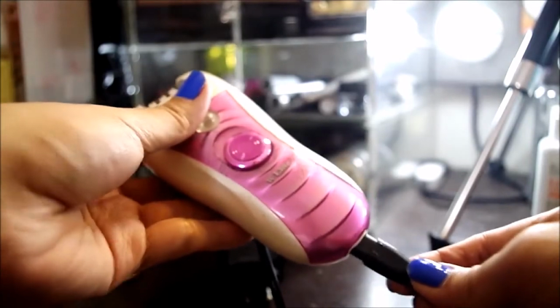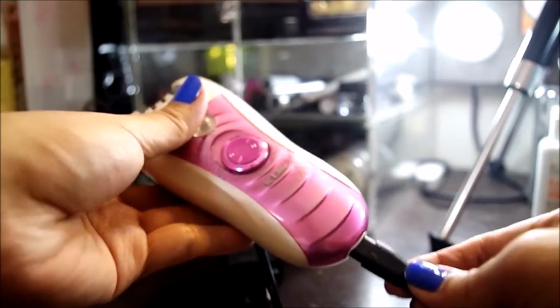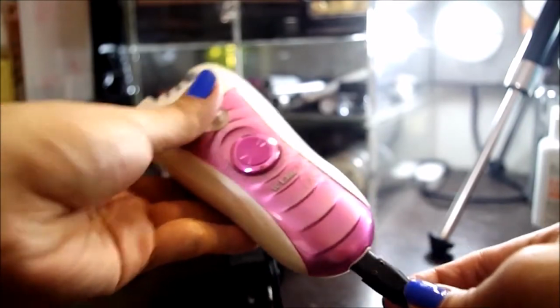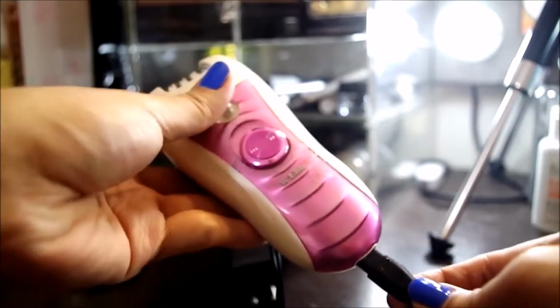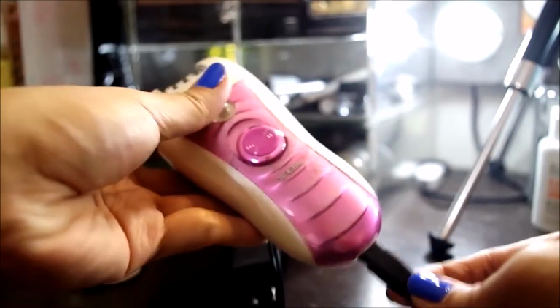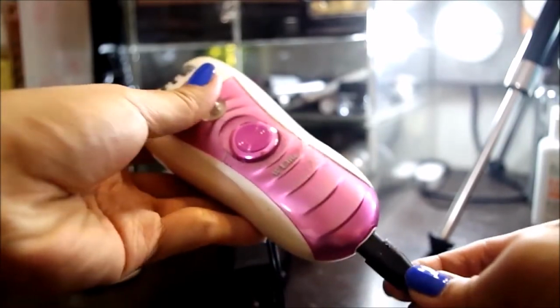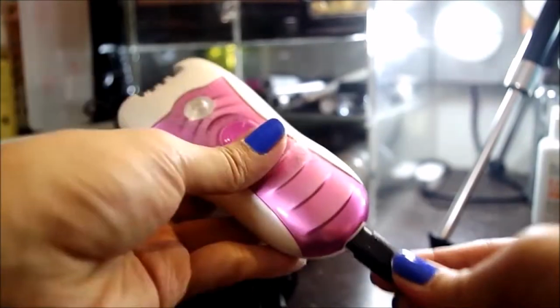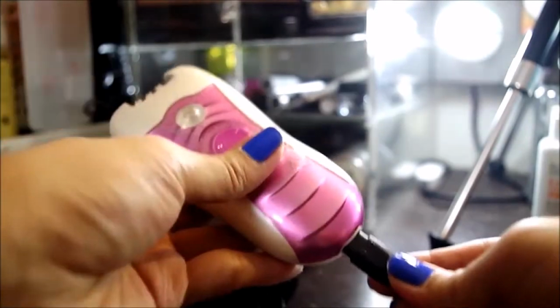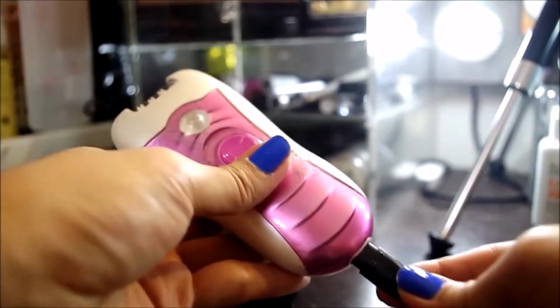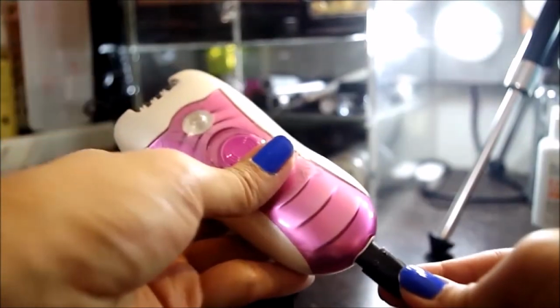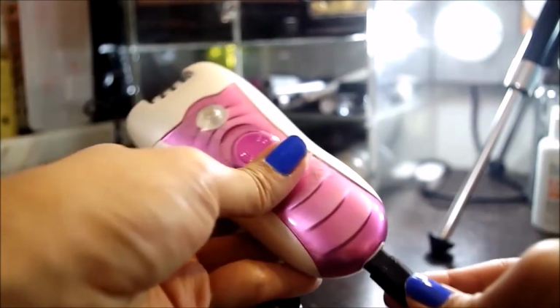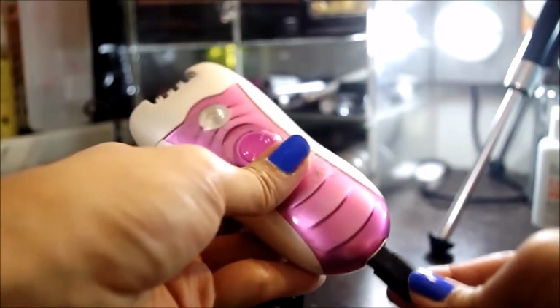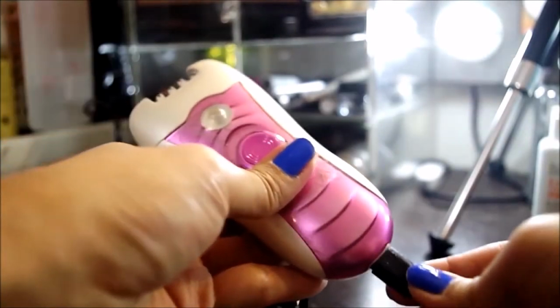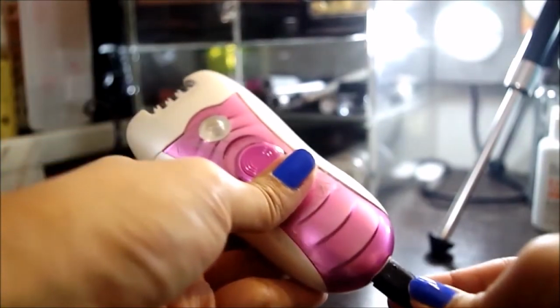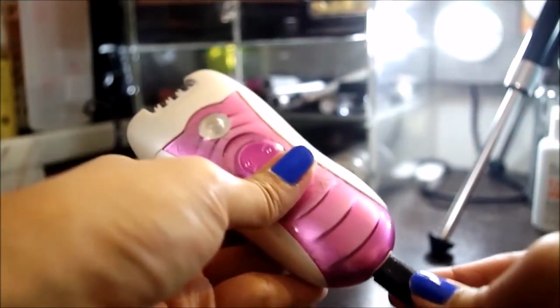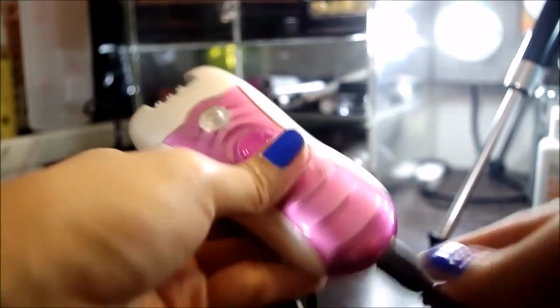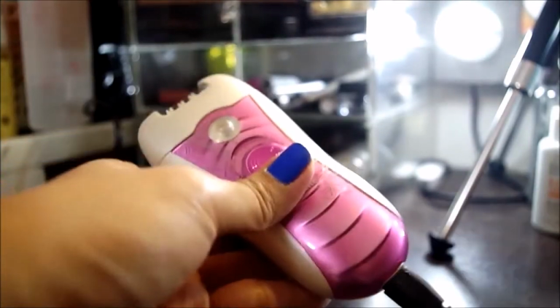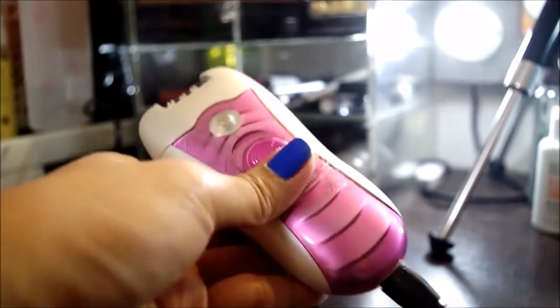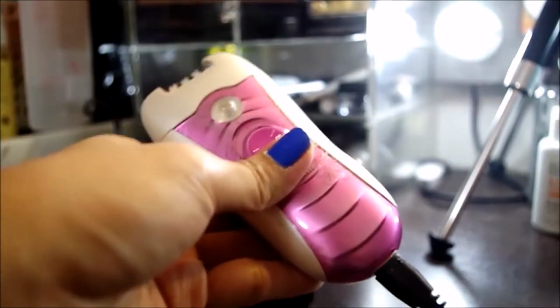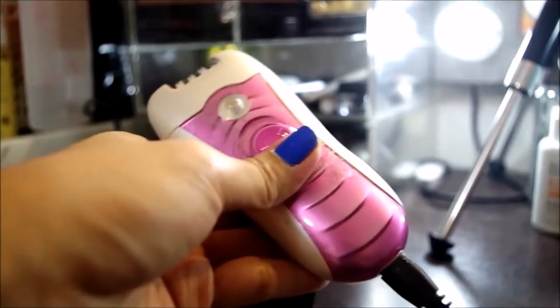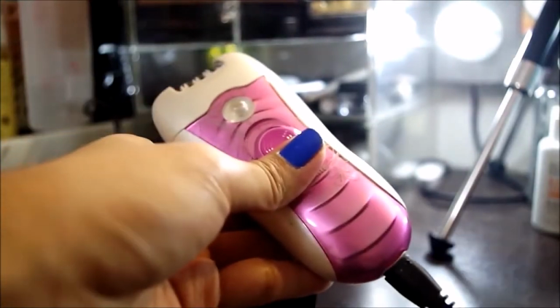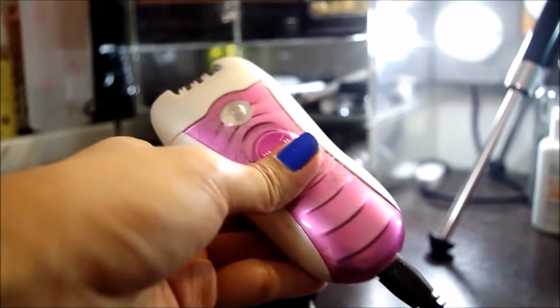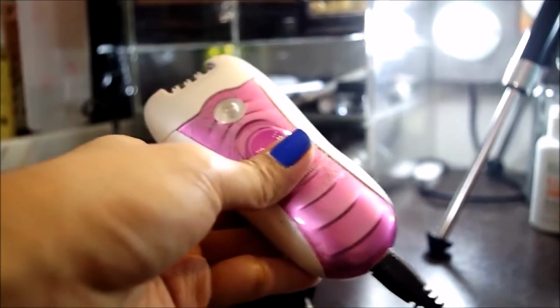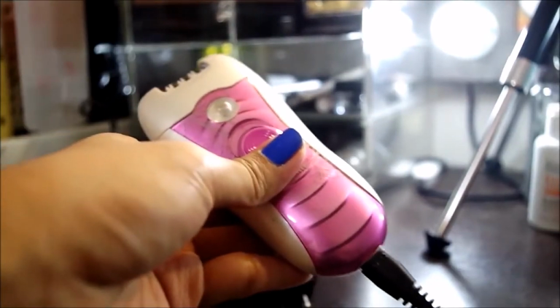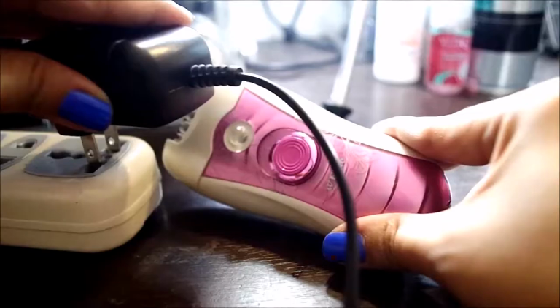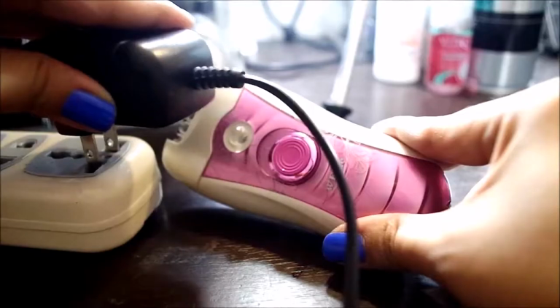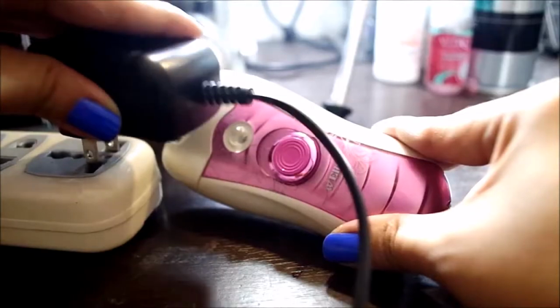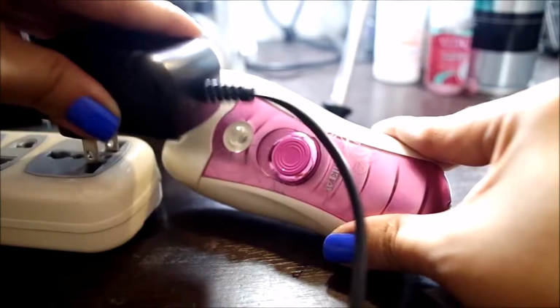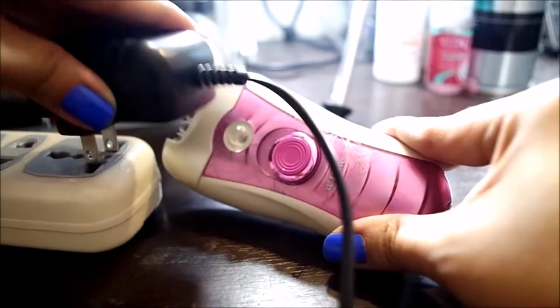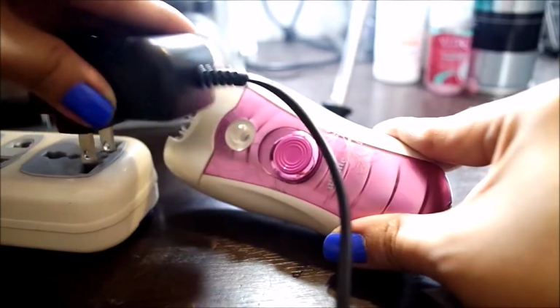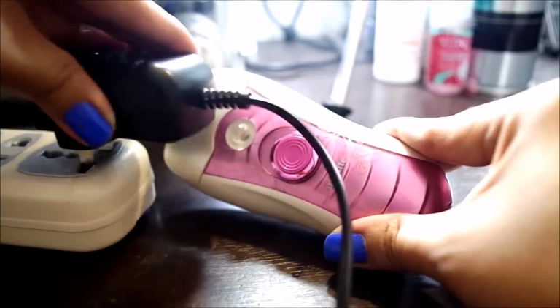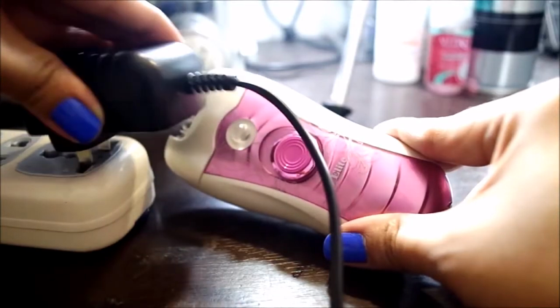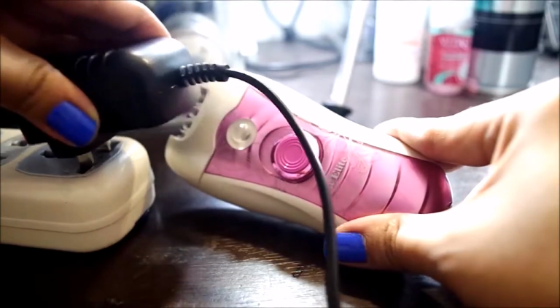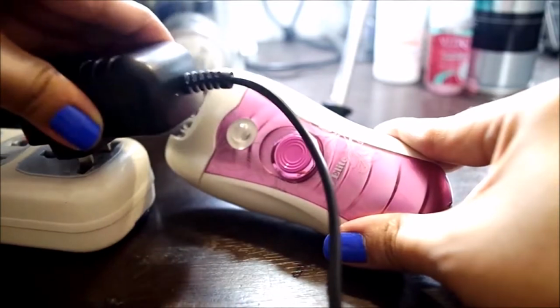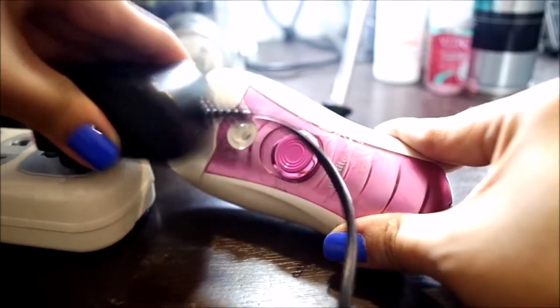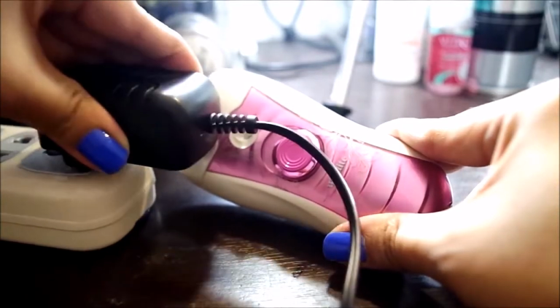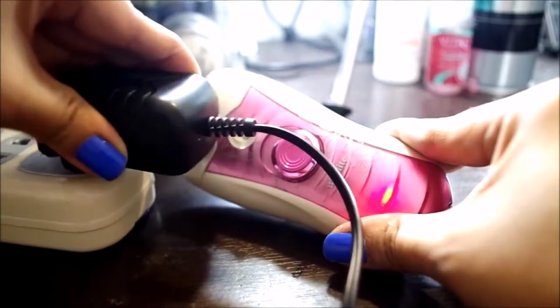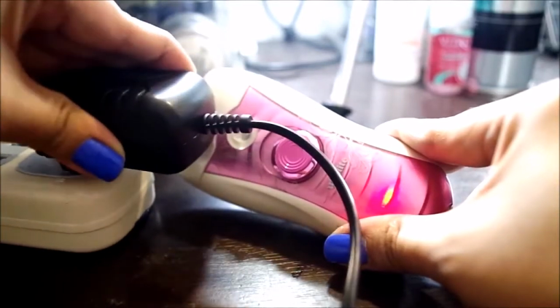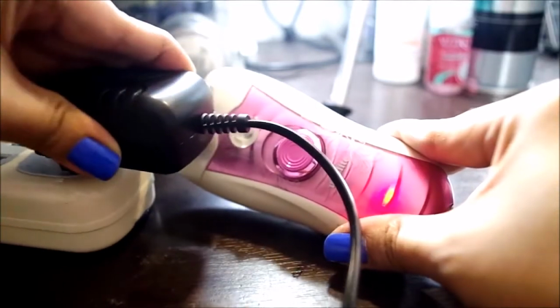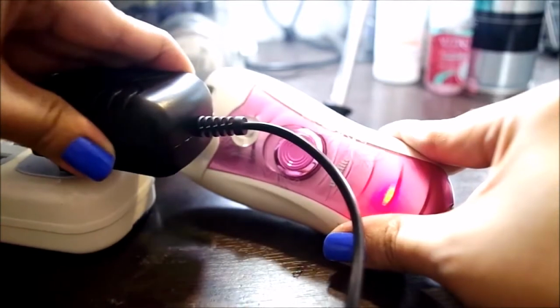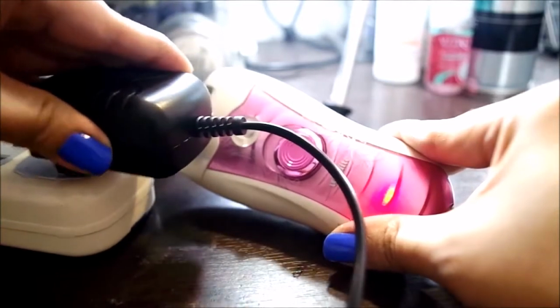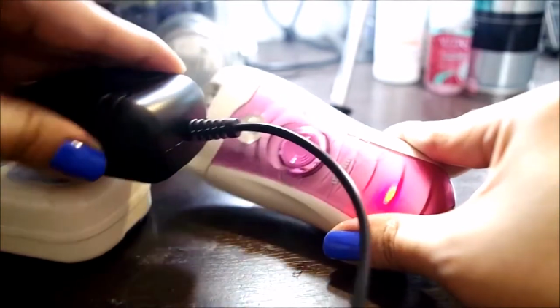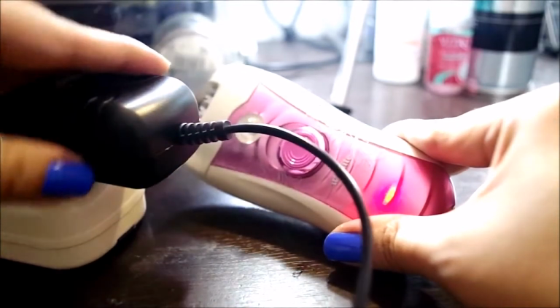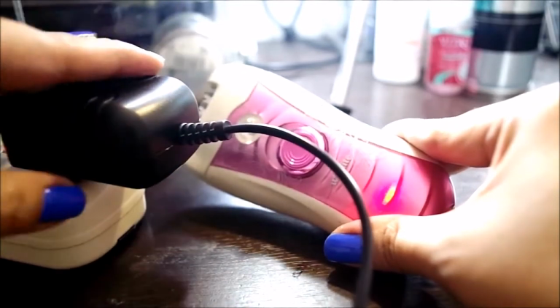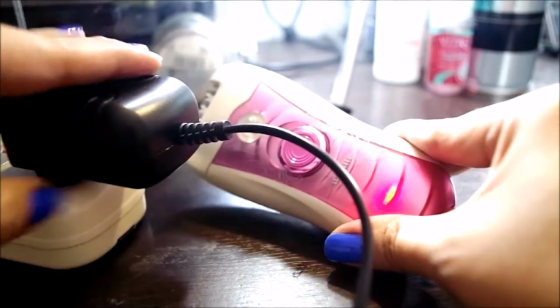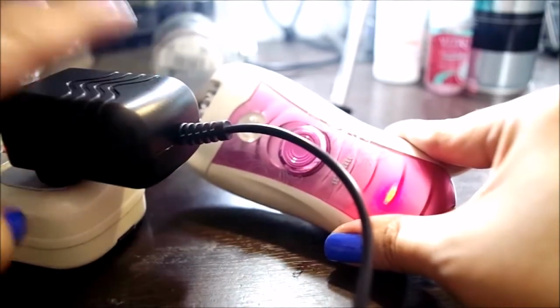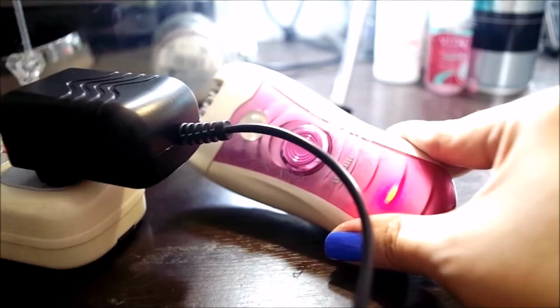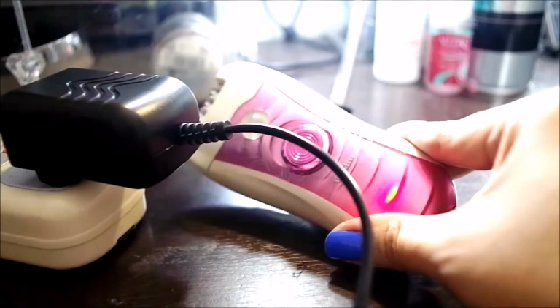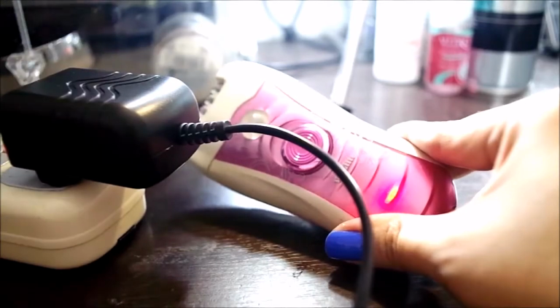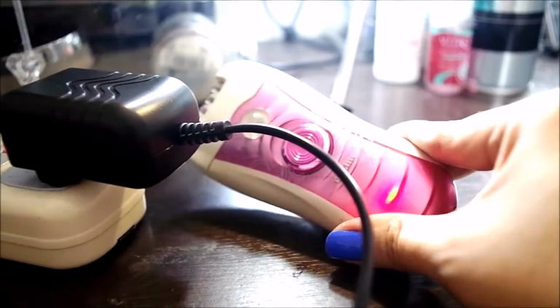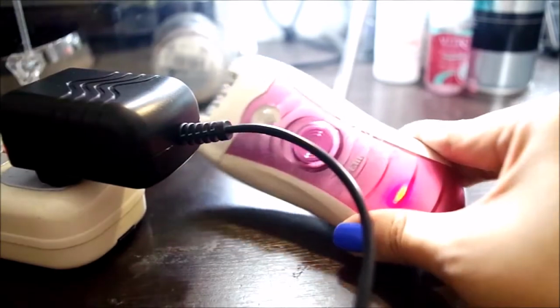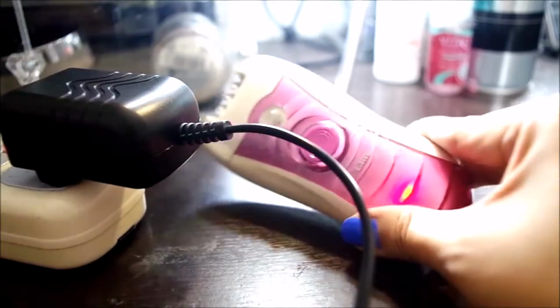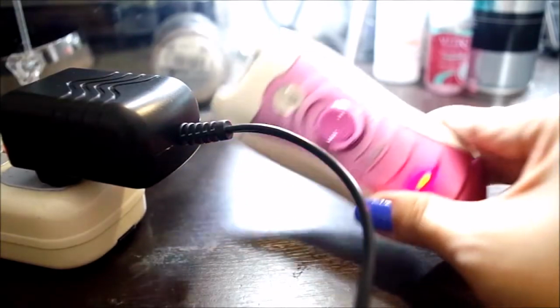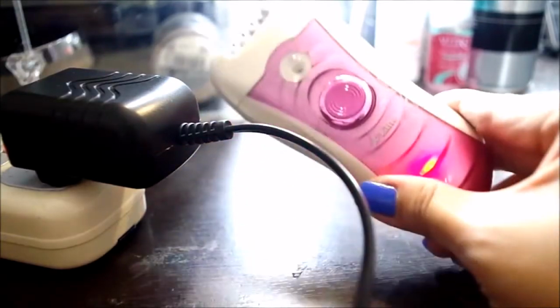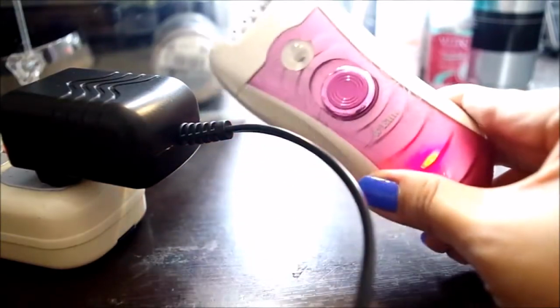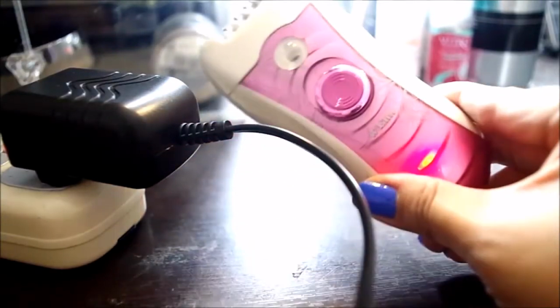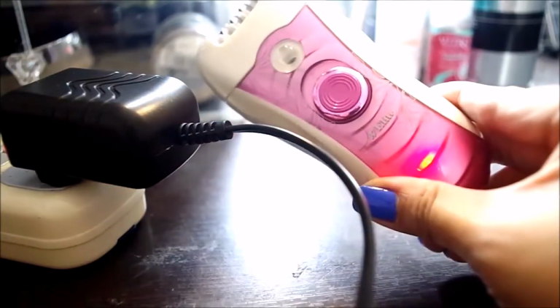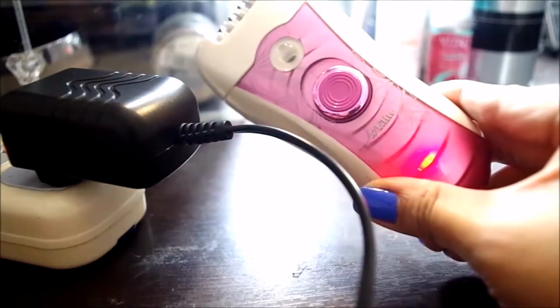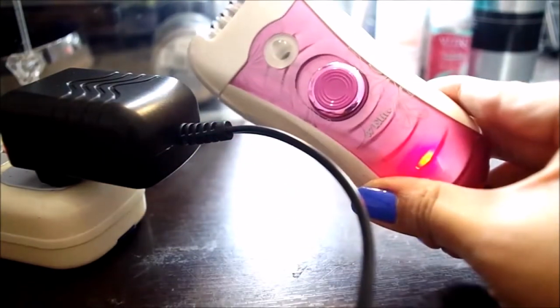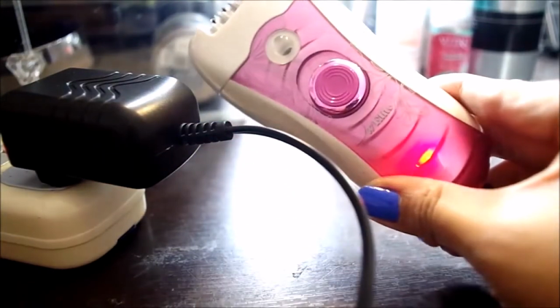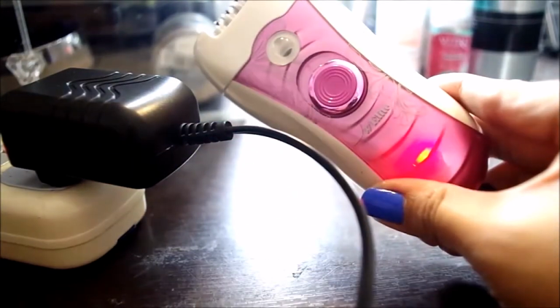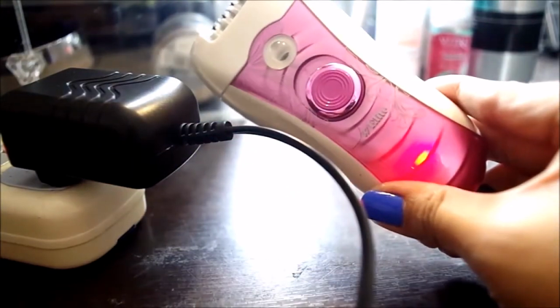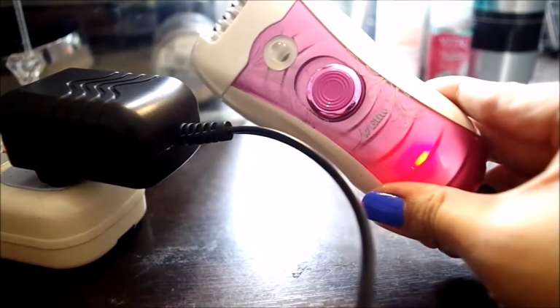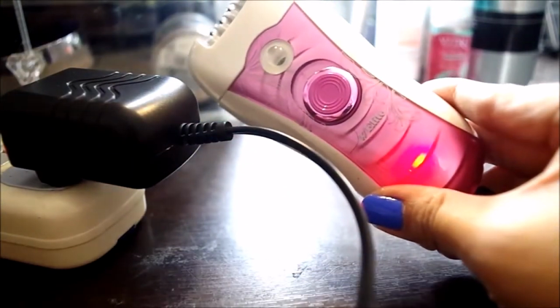Pwede nyo syang gamitin corded, pwede rin cordless. Very good — I love it. Mas gusto ko yung ganyan.